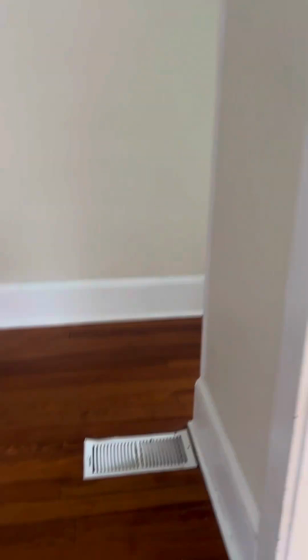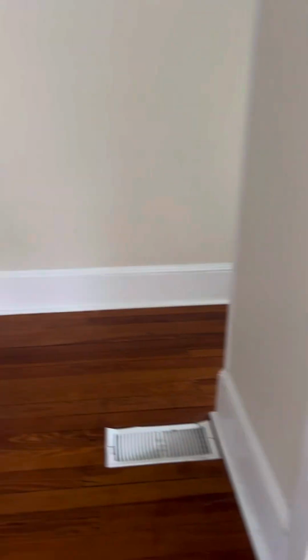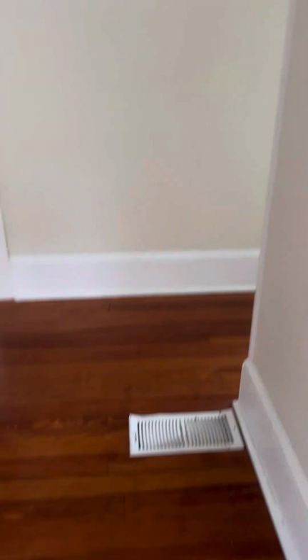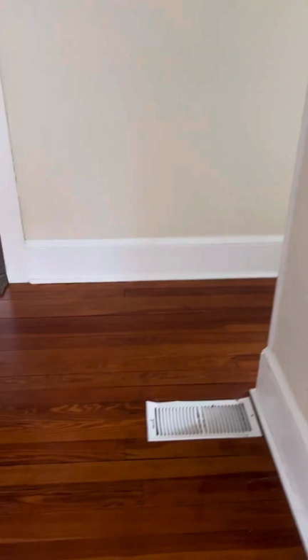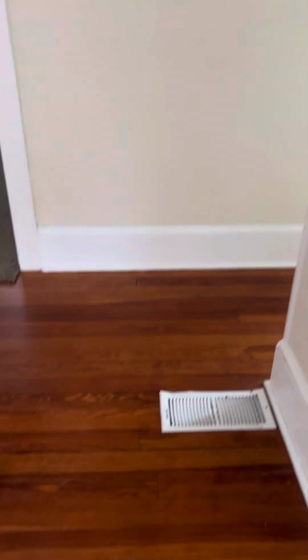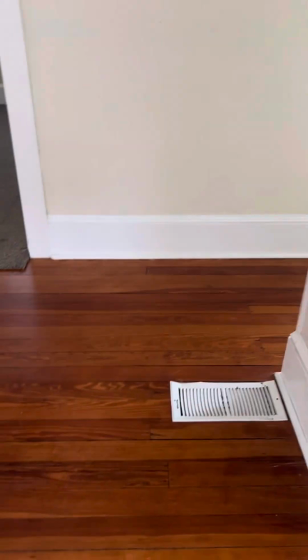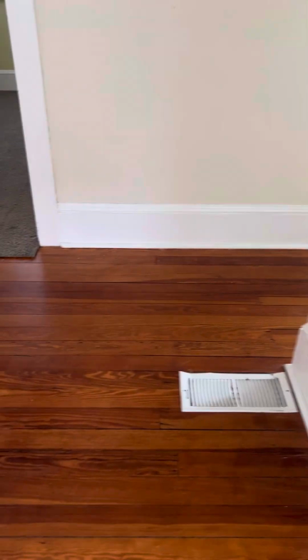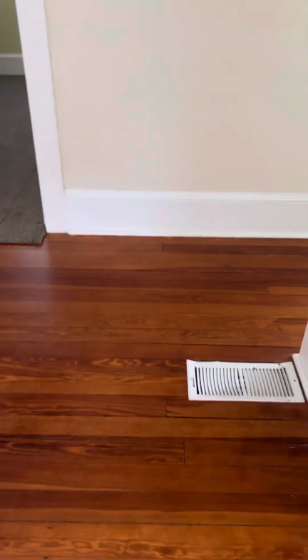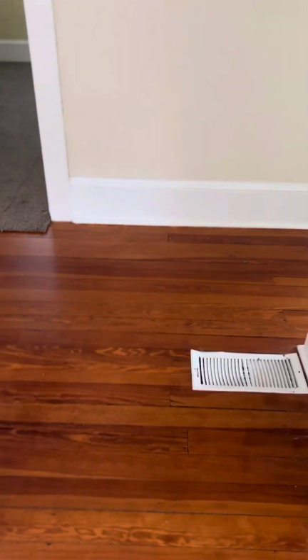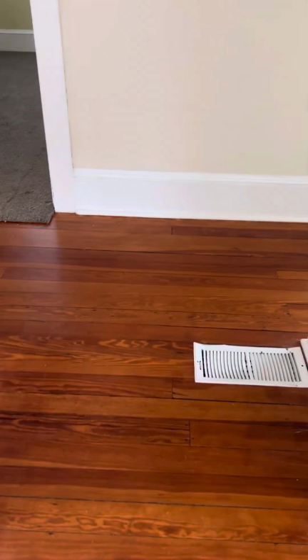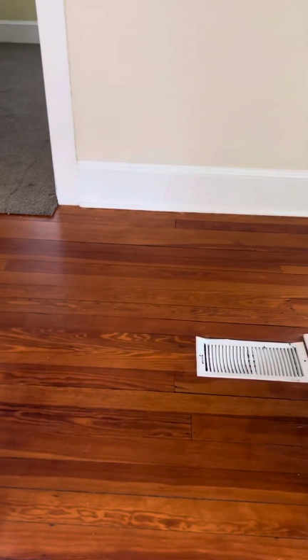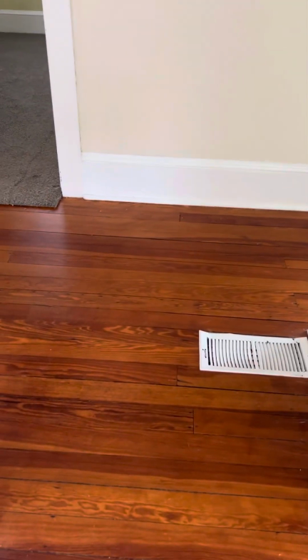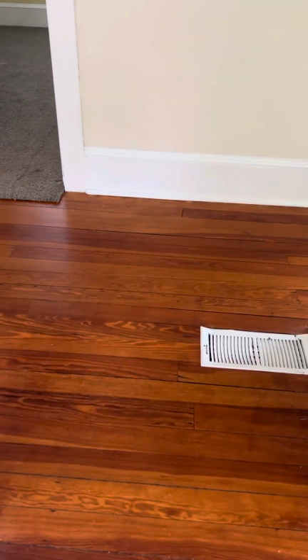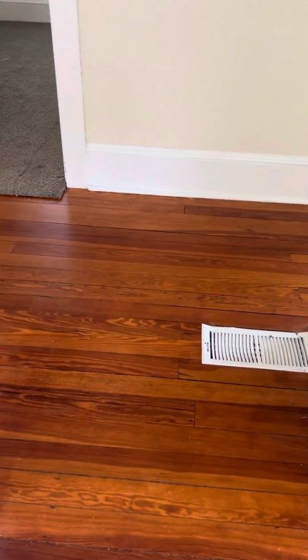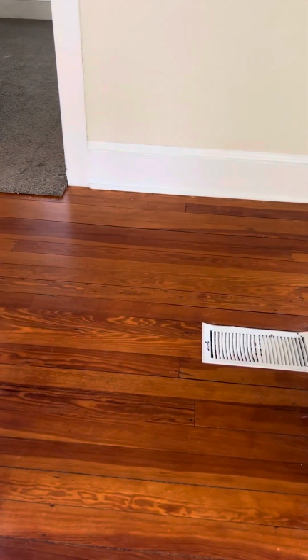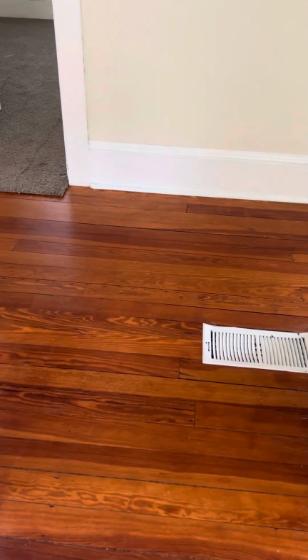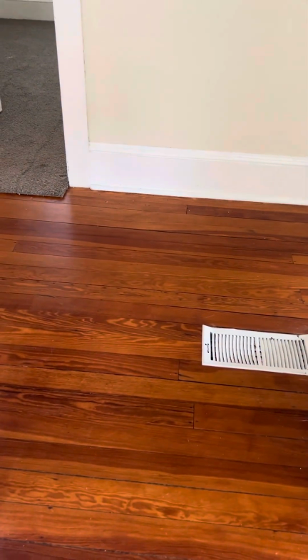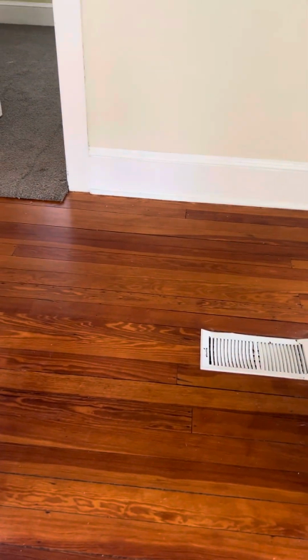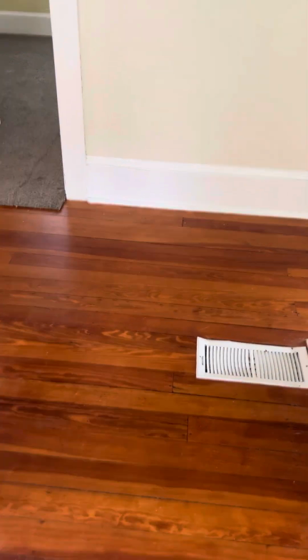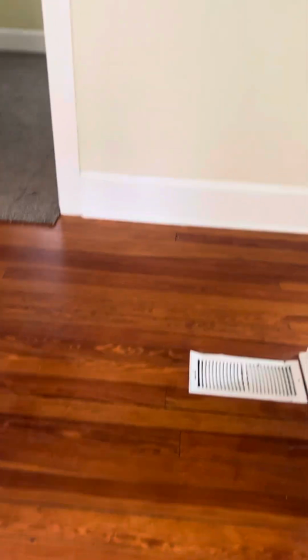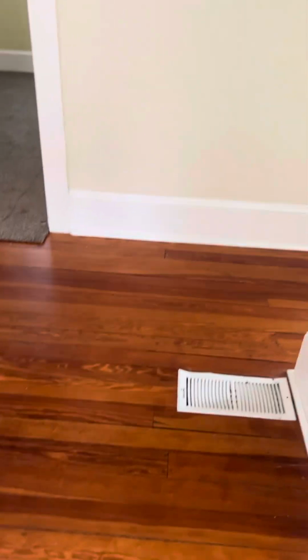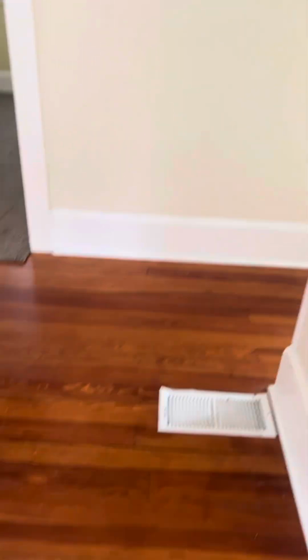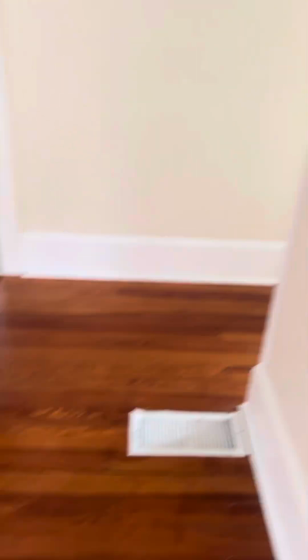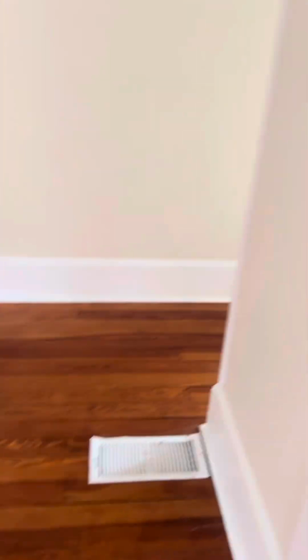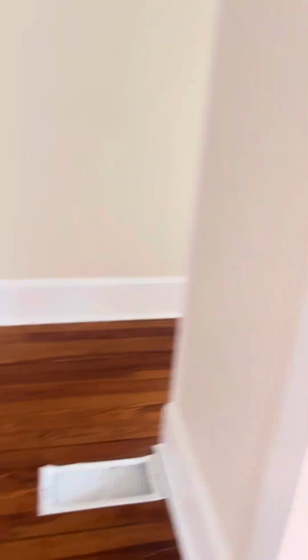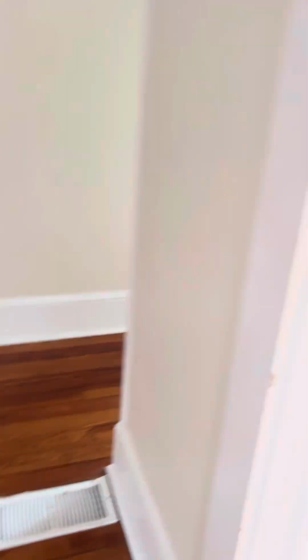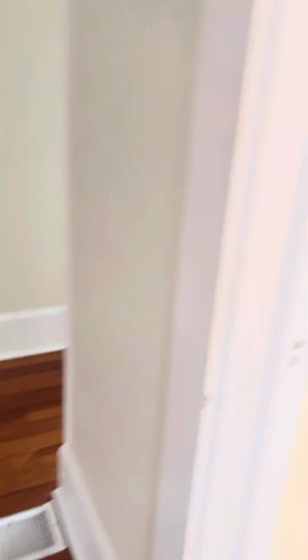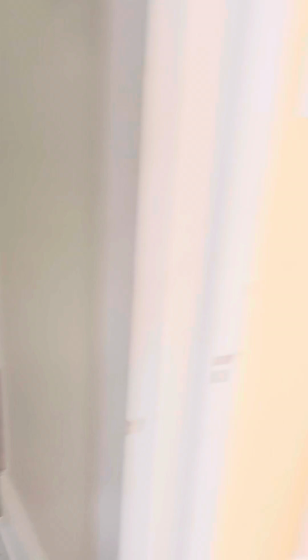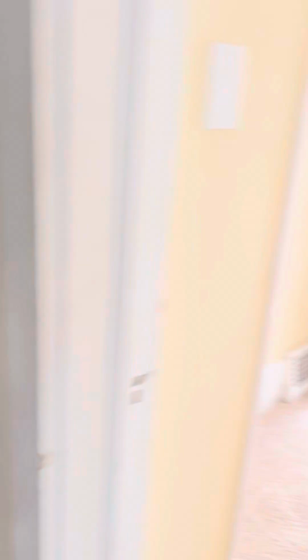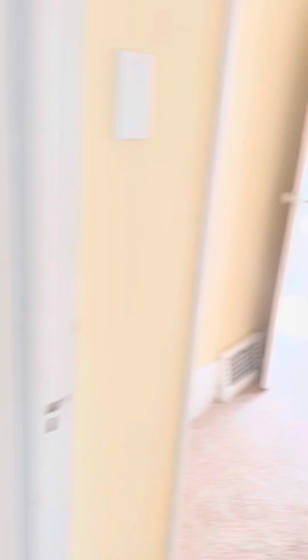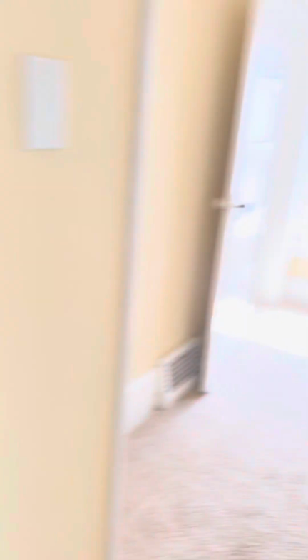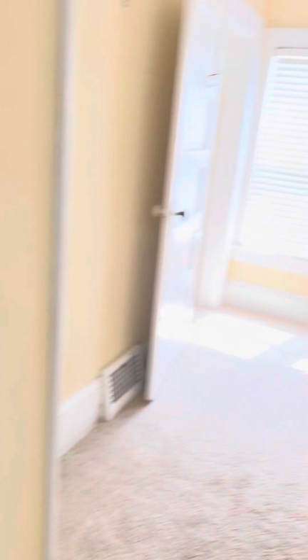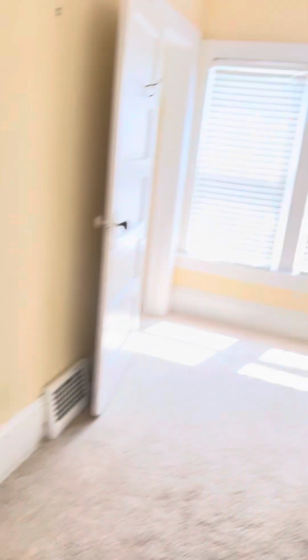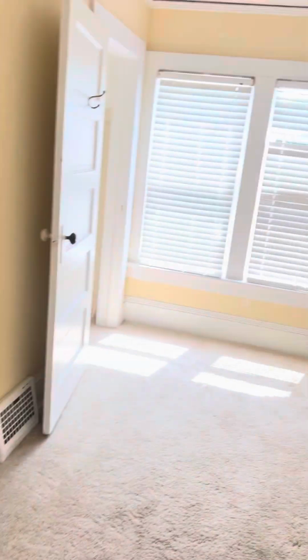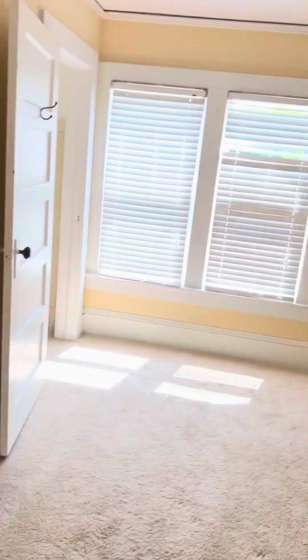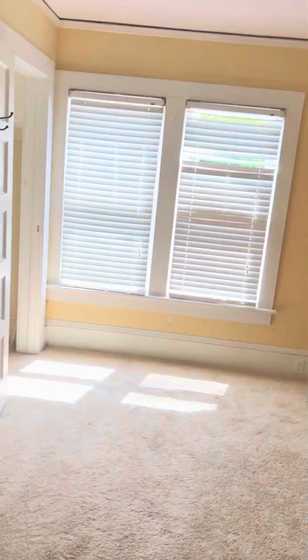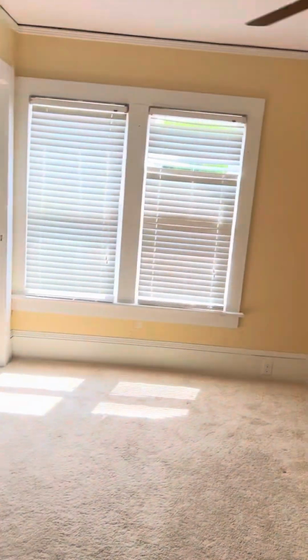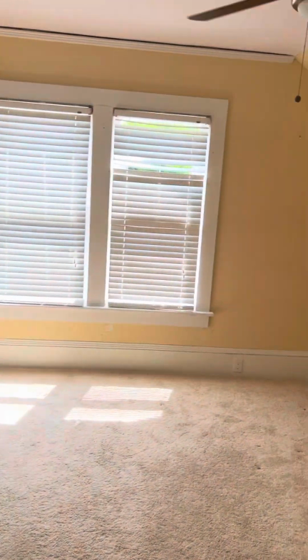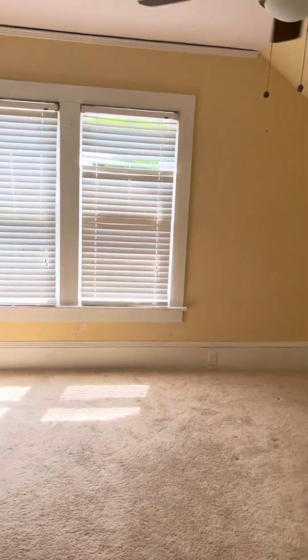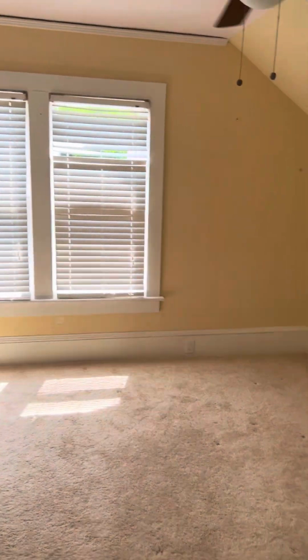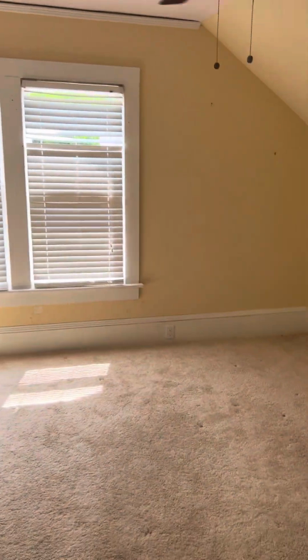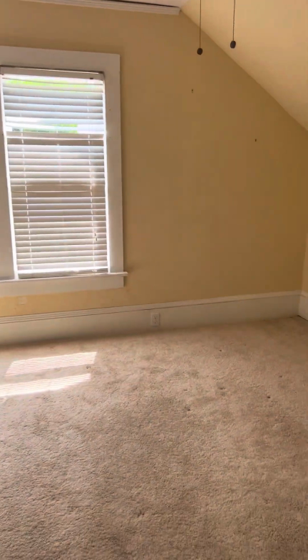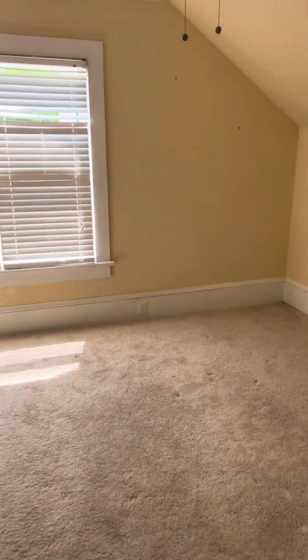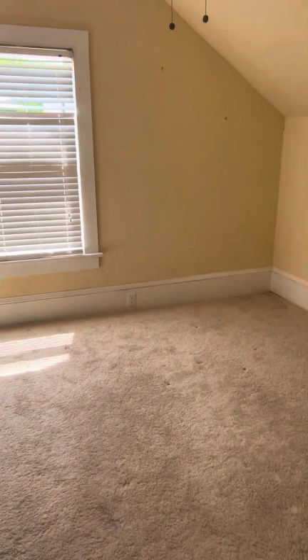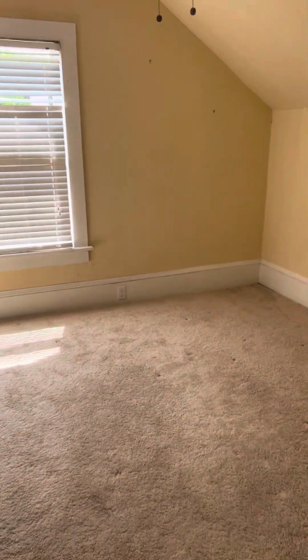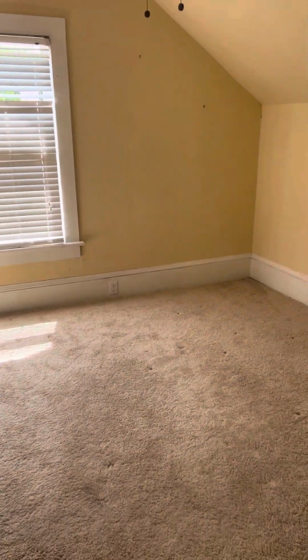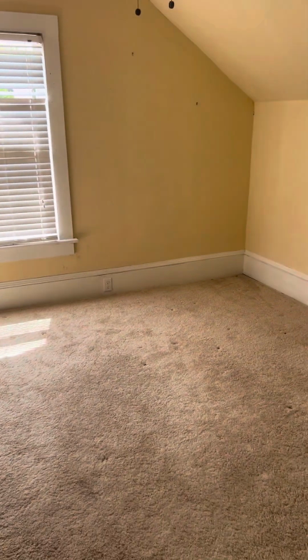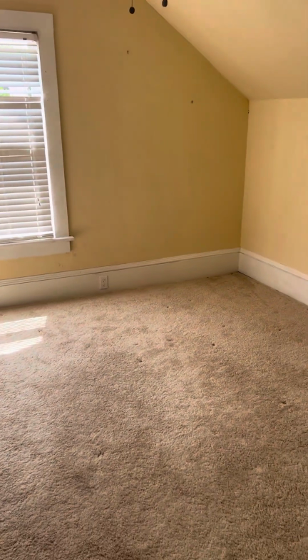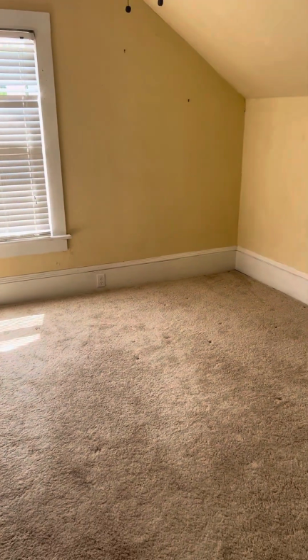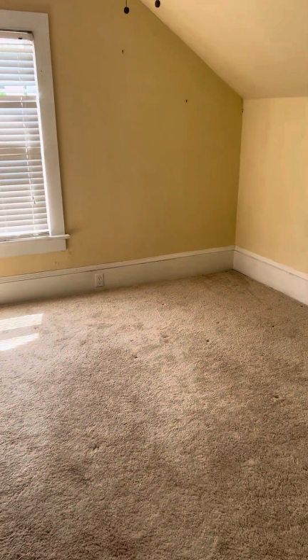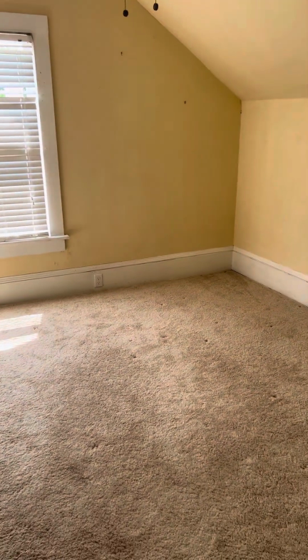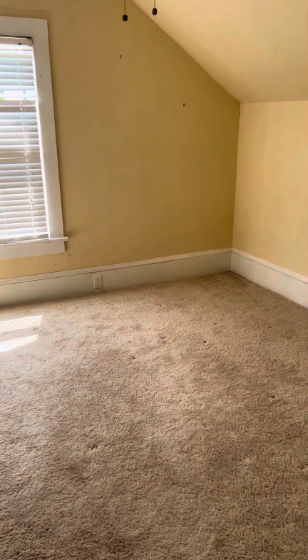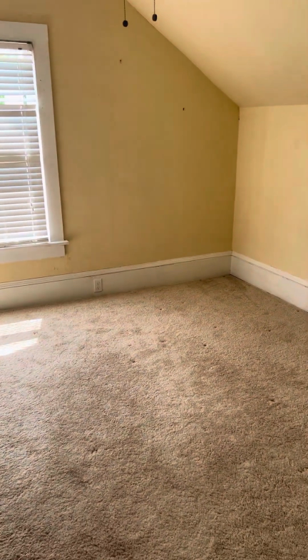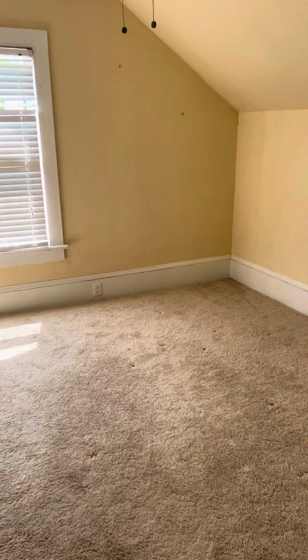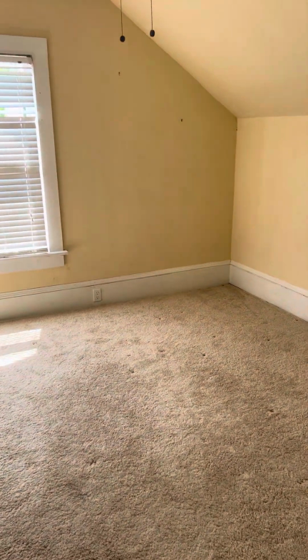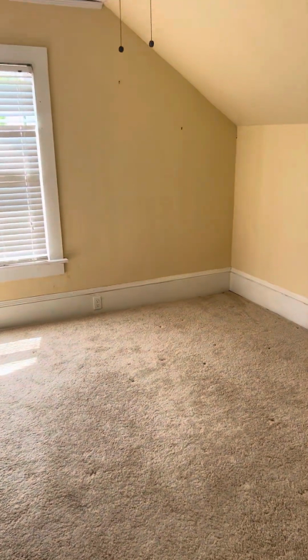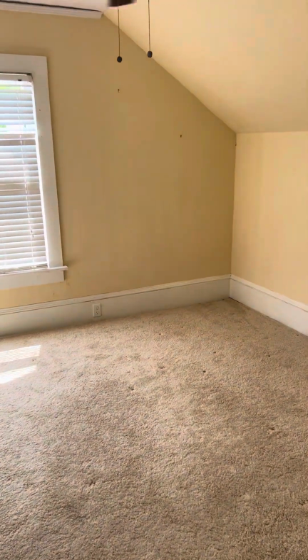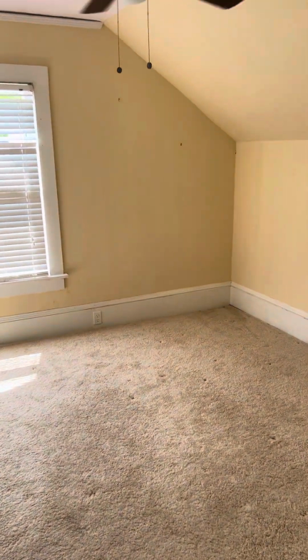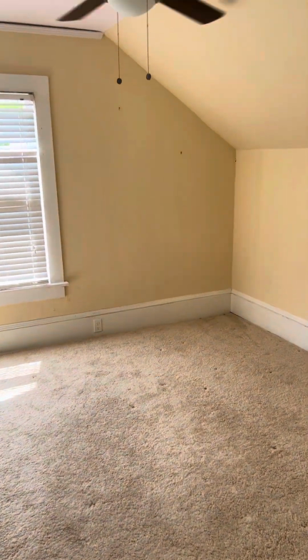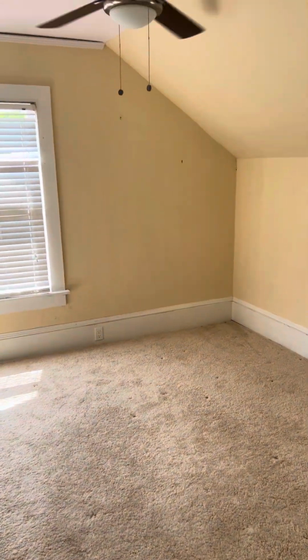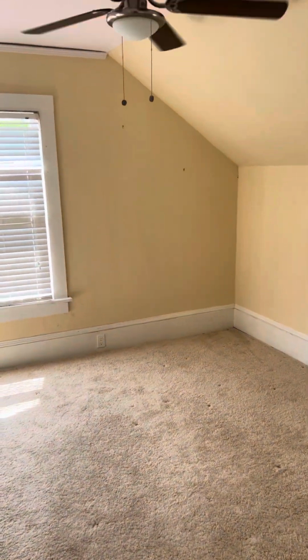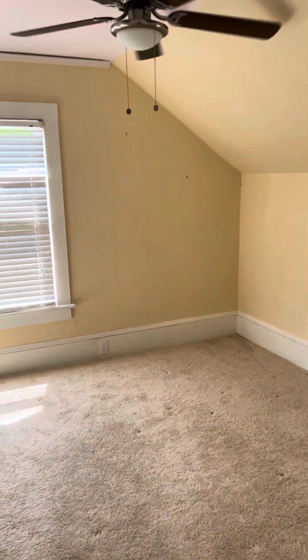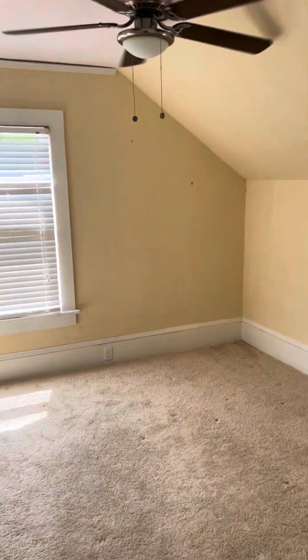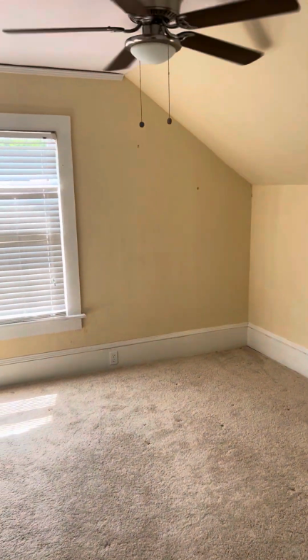There are wooden floors up here as well — I believe they're under the carpet in these rooms.